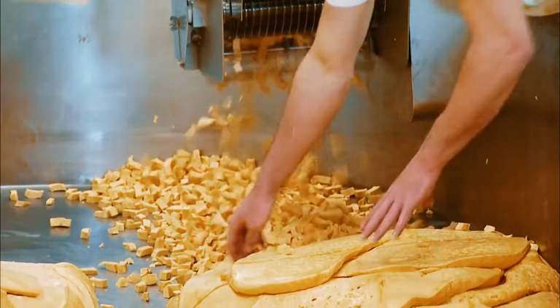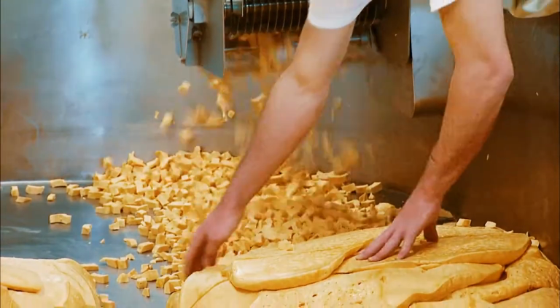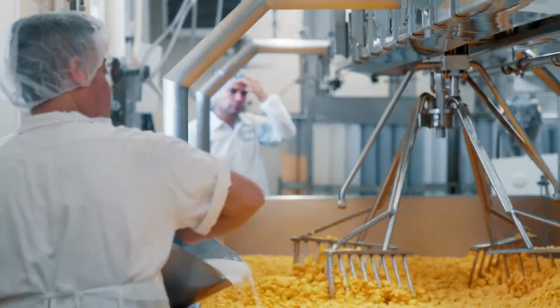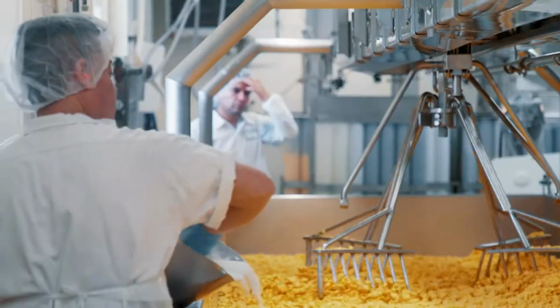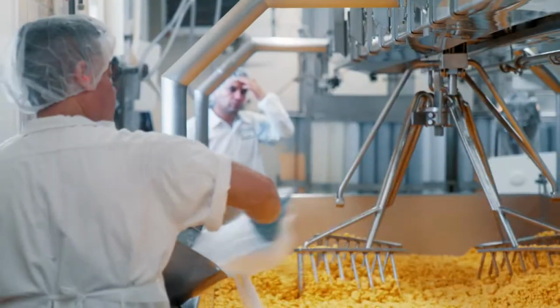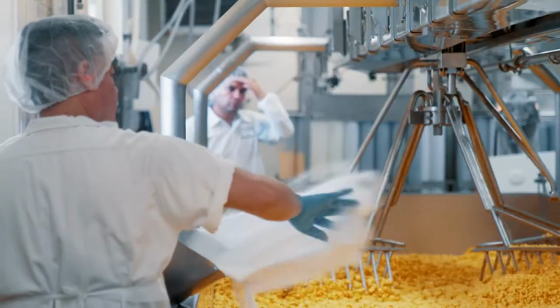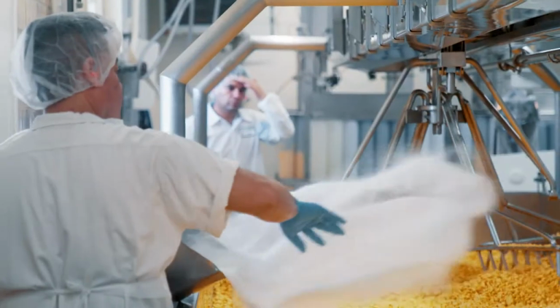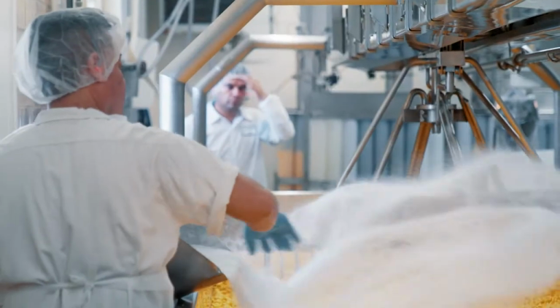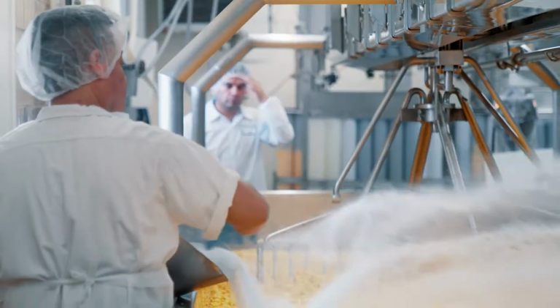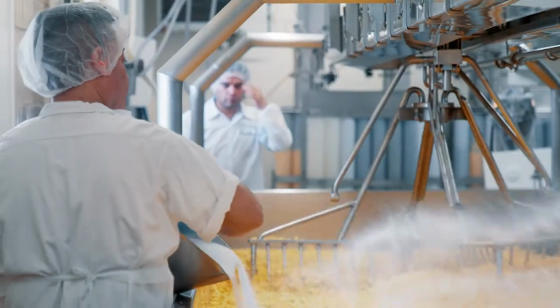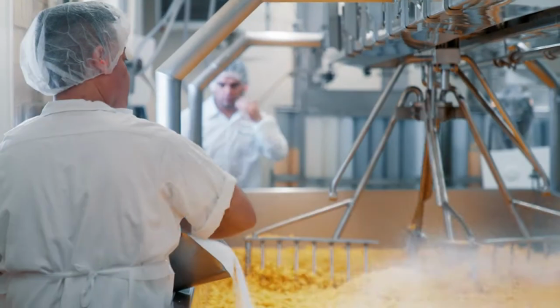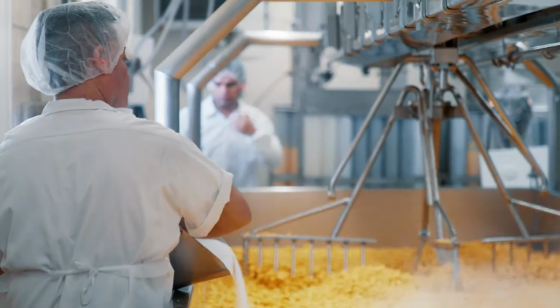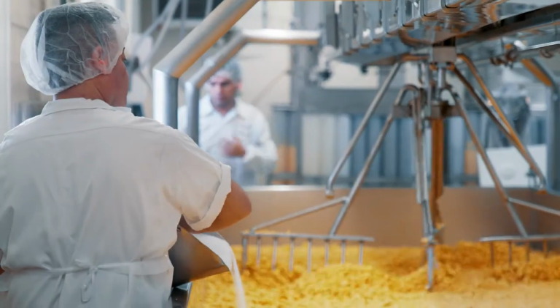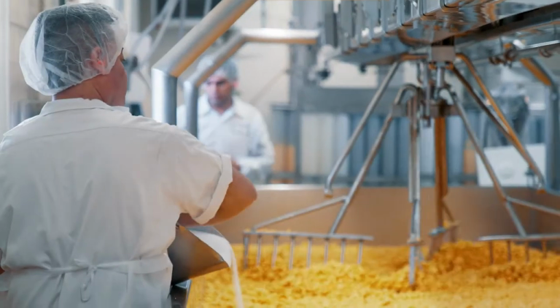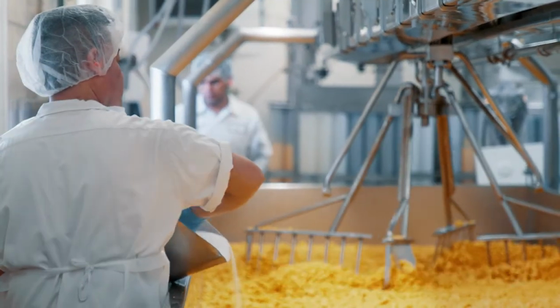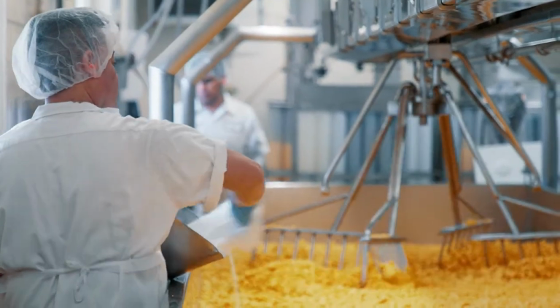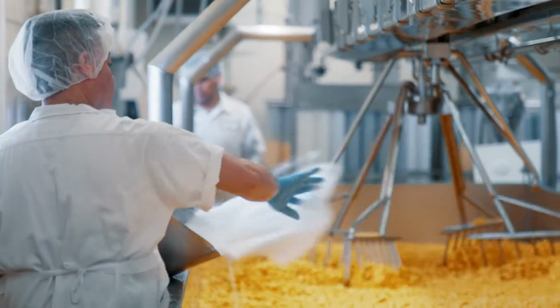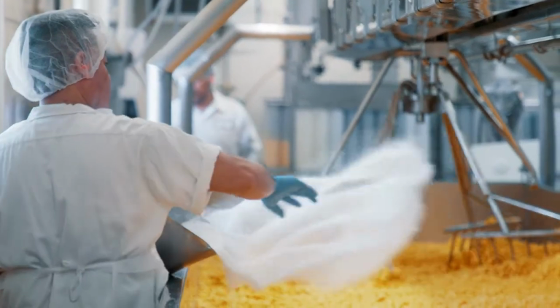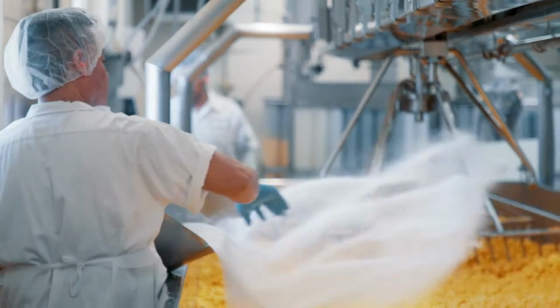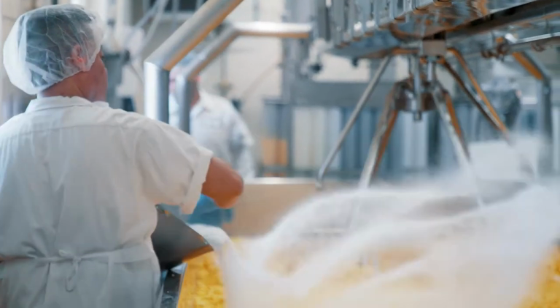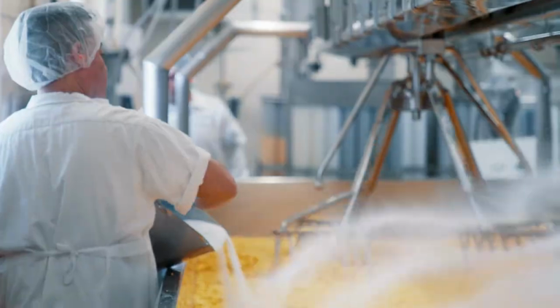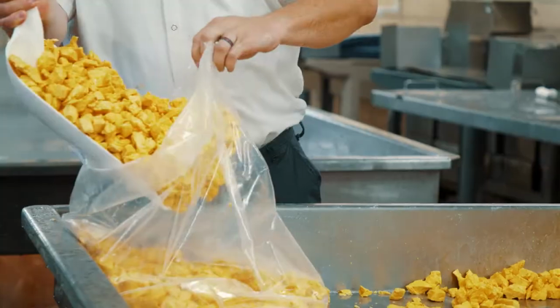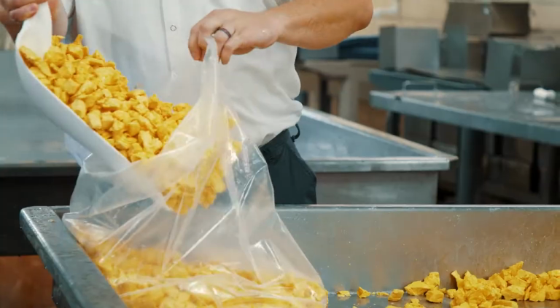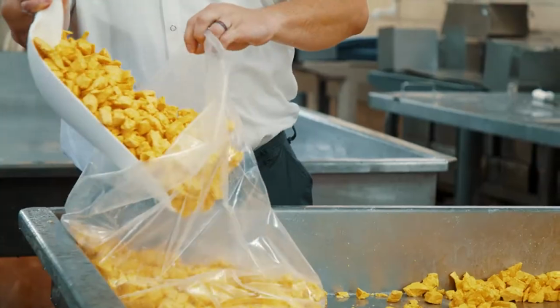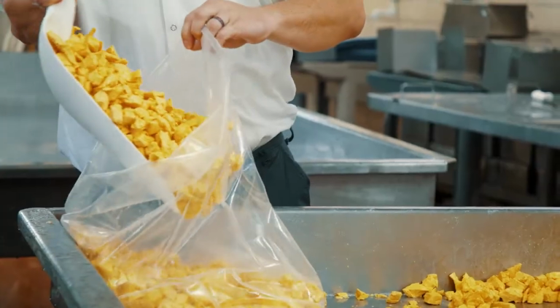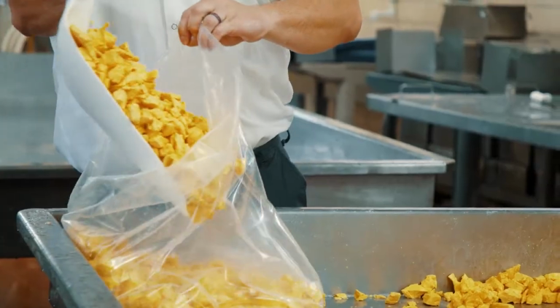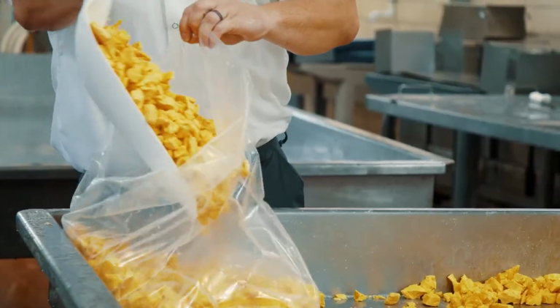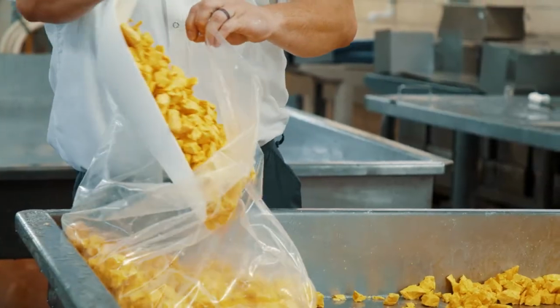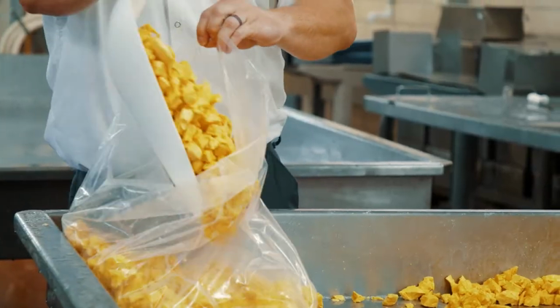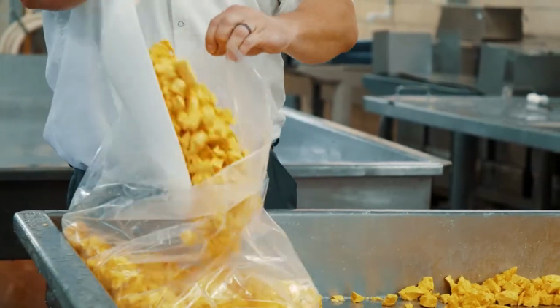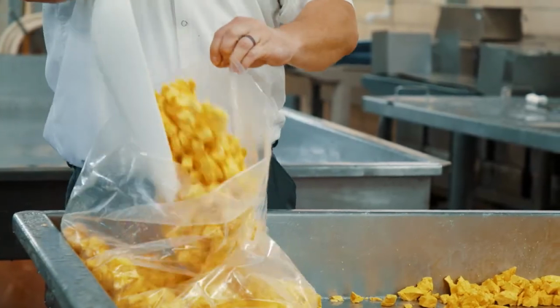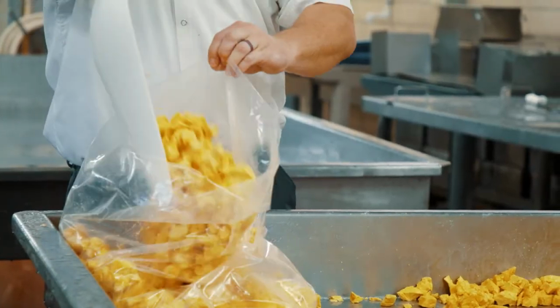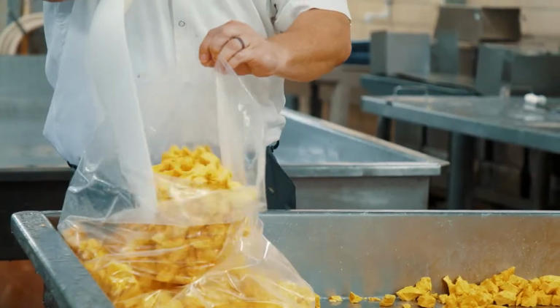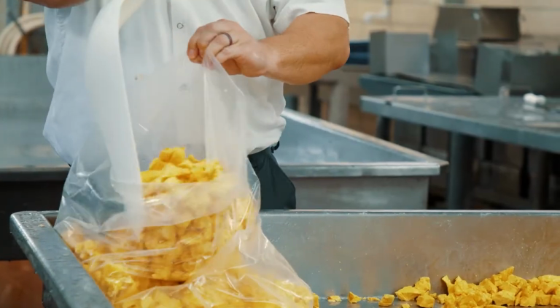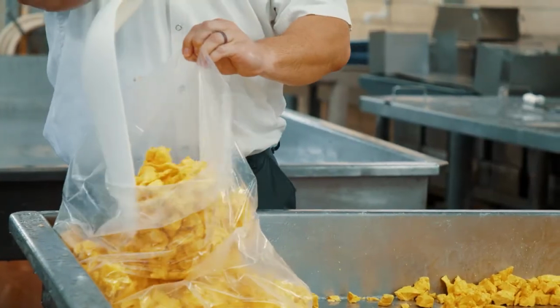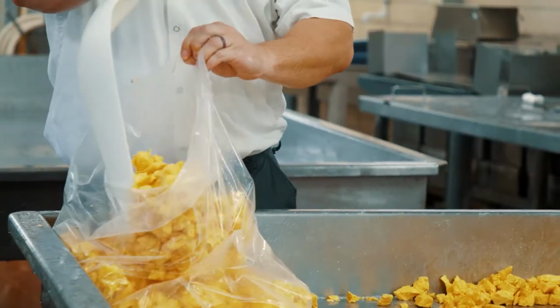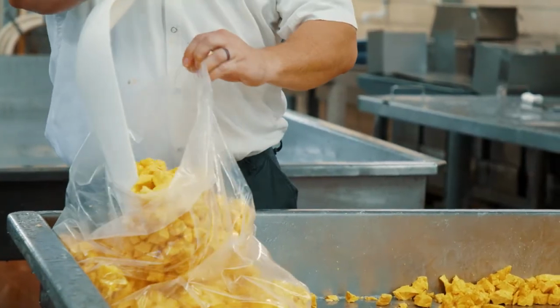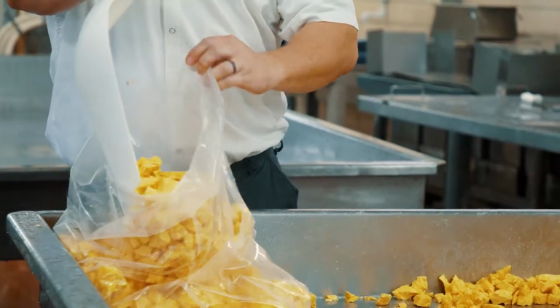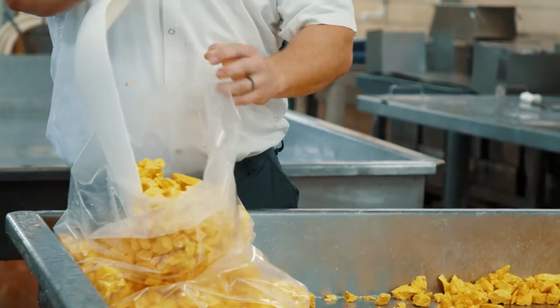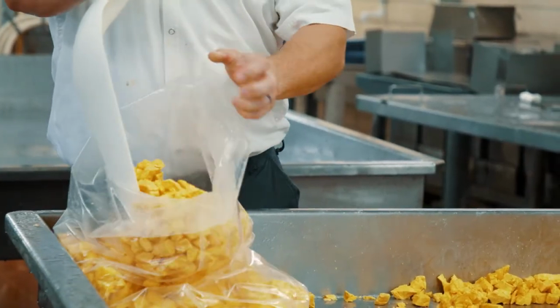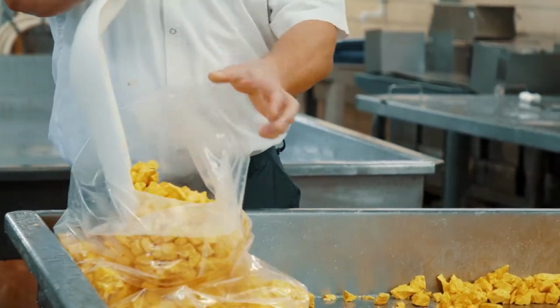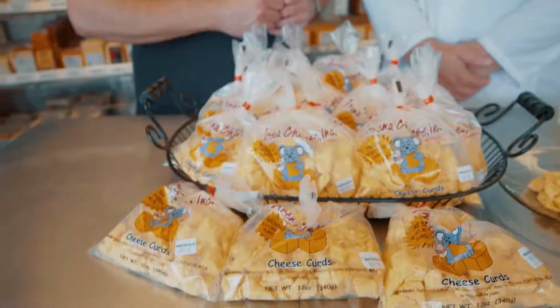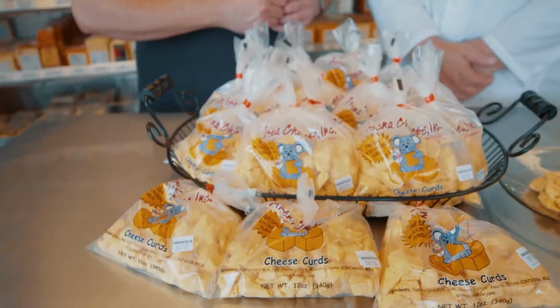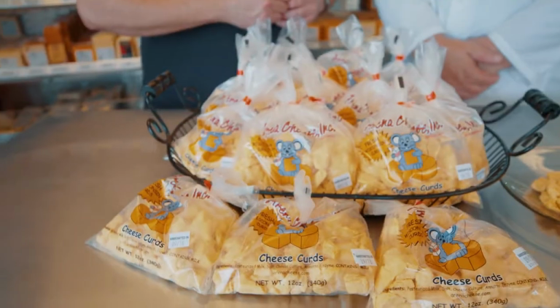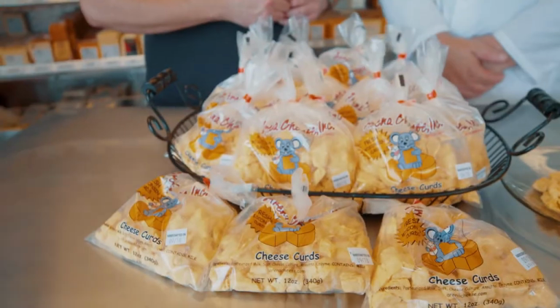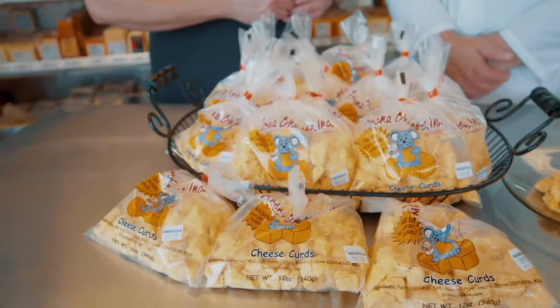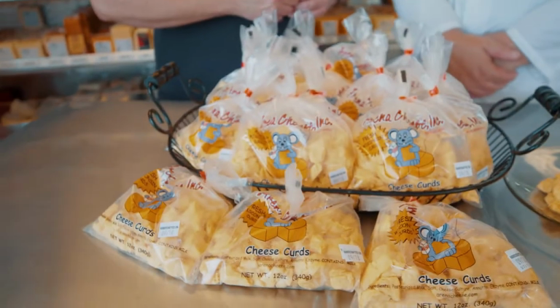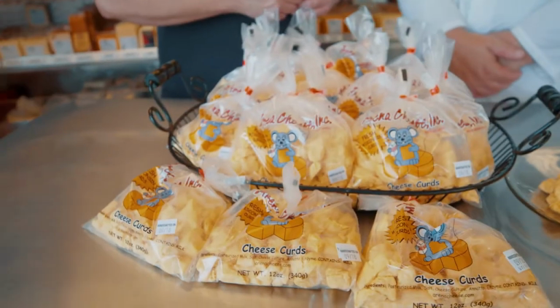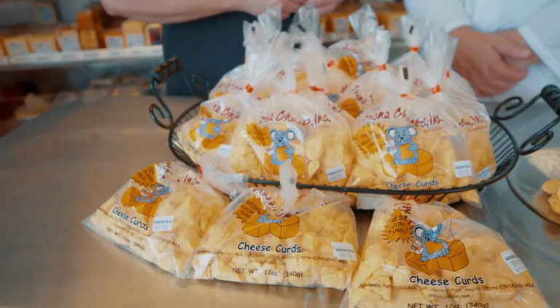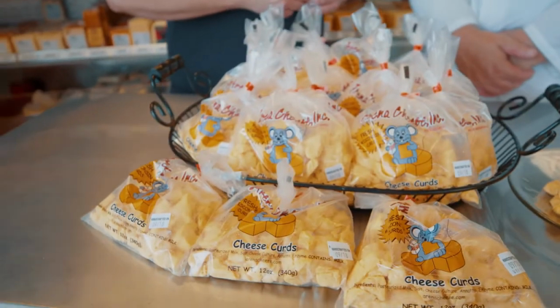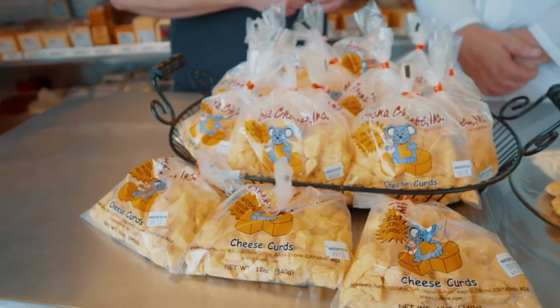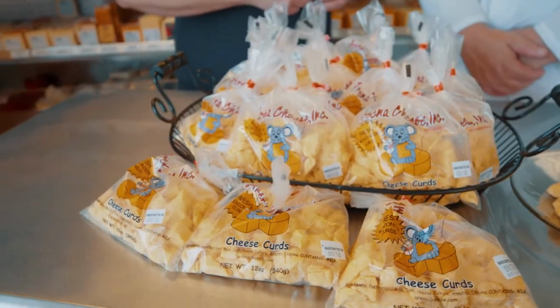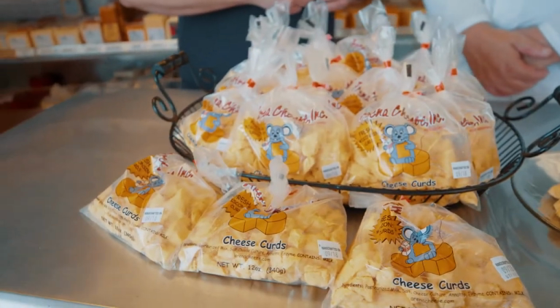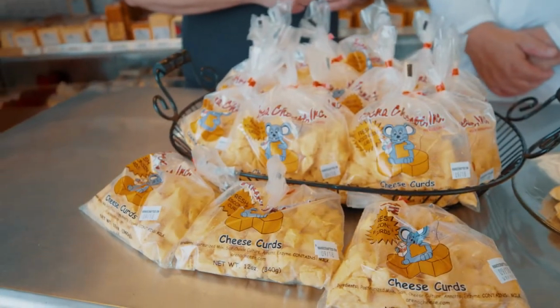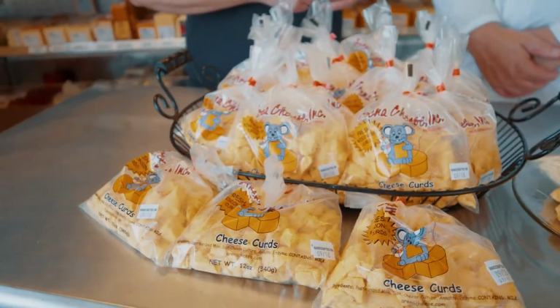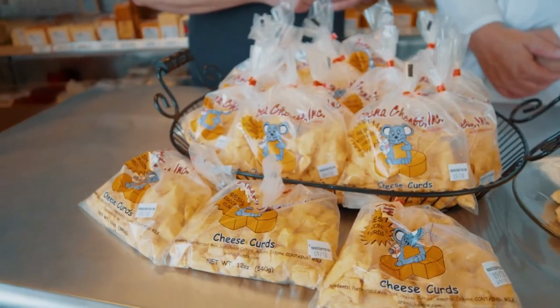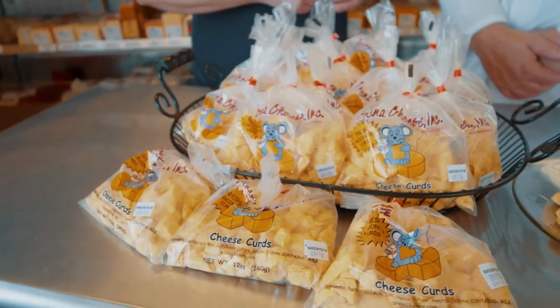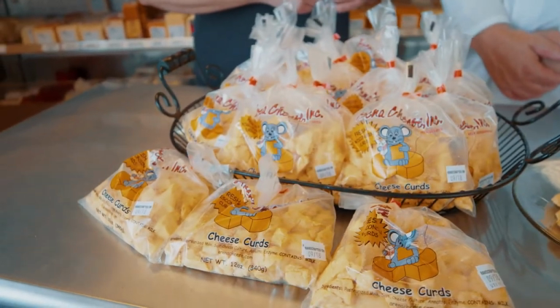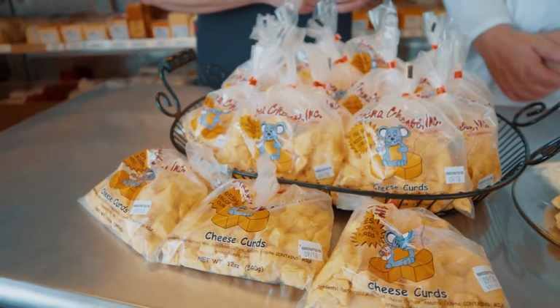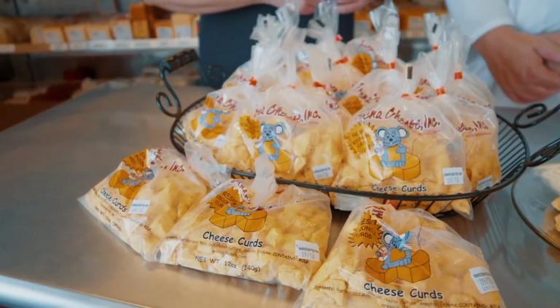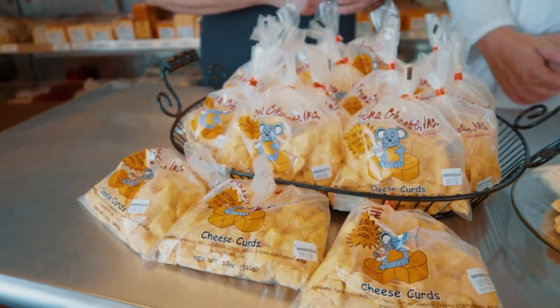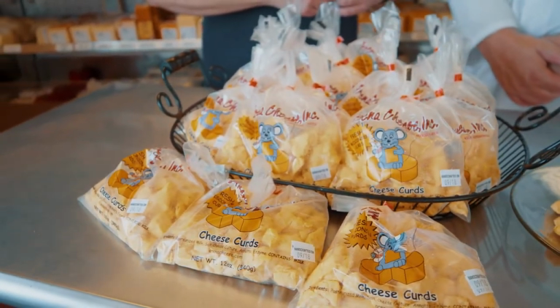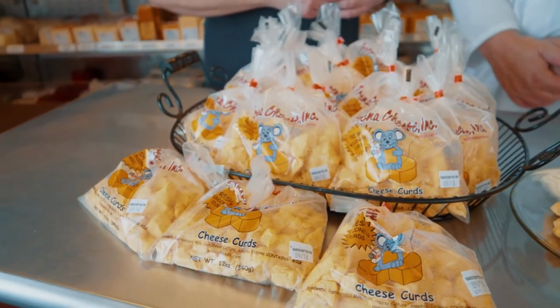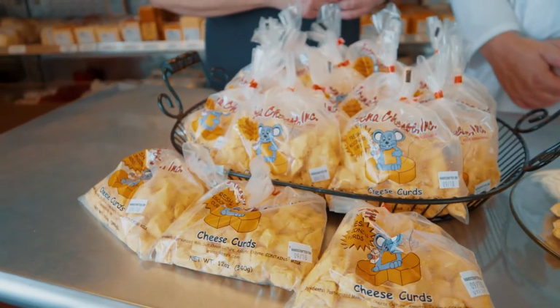Salt is stirred in to enhance flavor, and those young curds are bagged and sold to hungry customers. And what causes the squeak, you might ask?